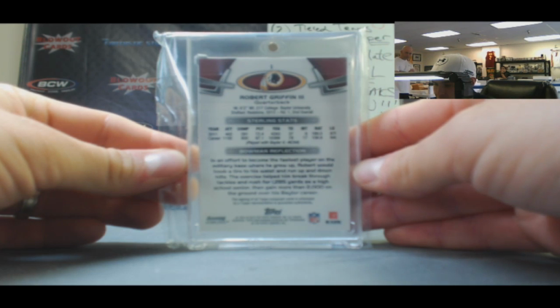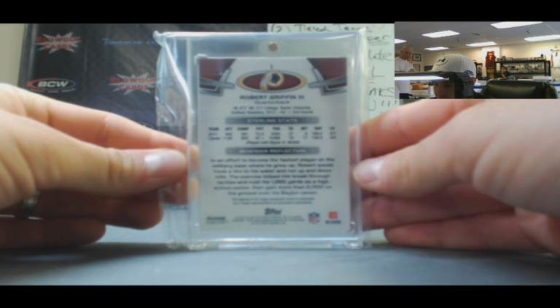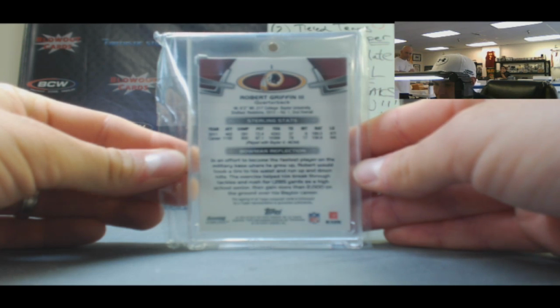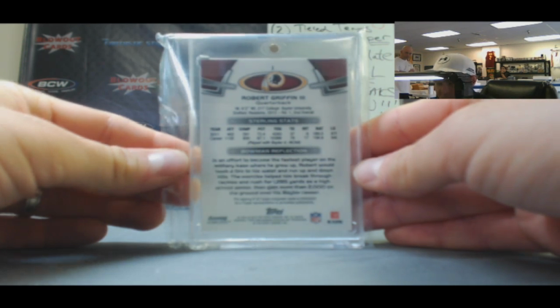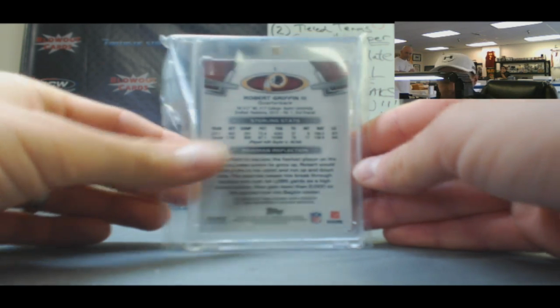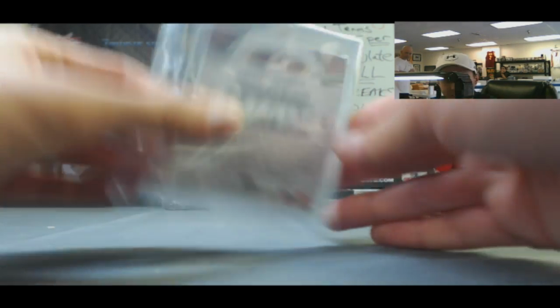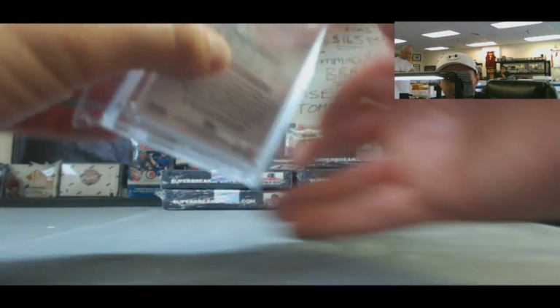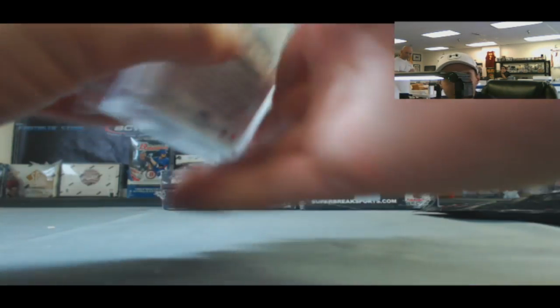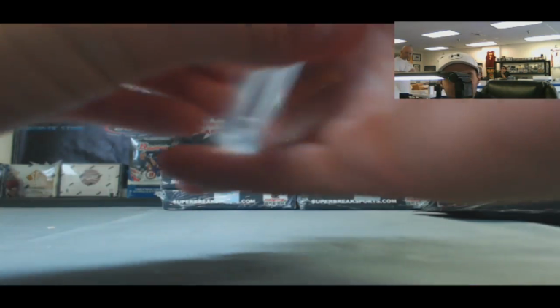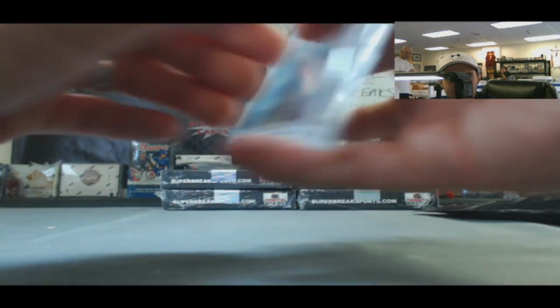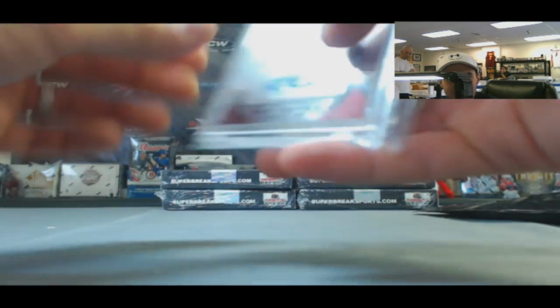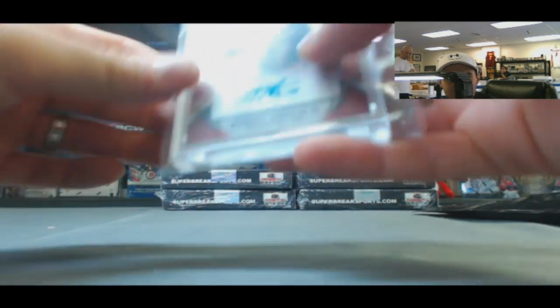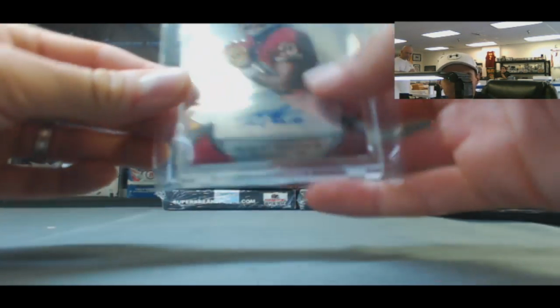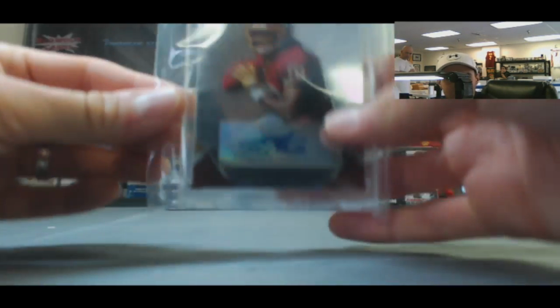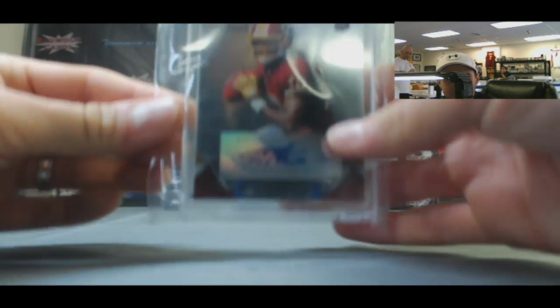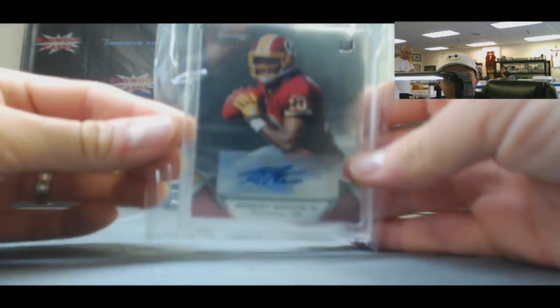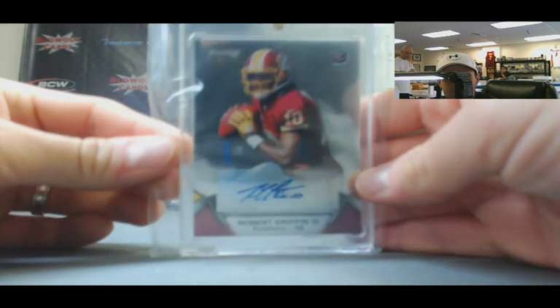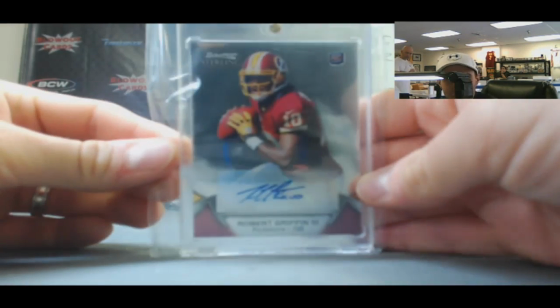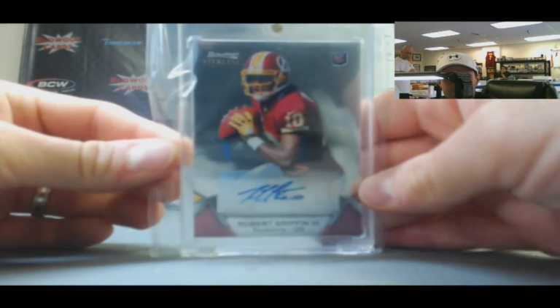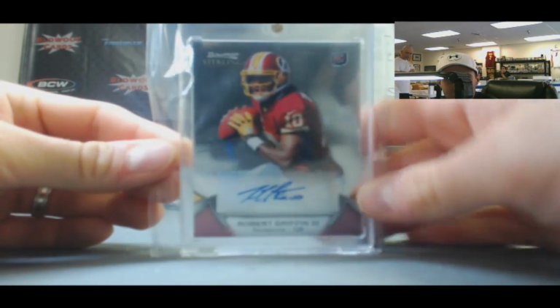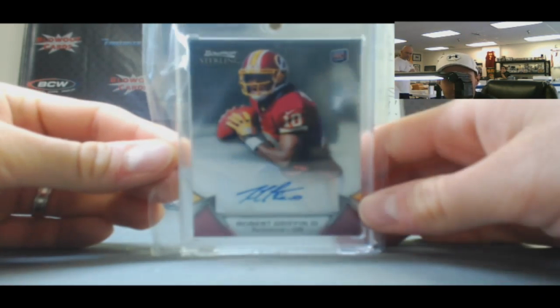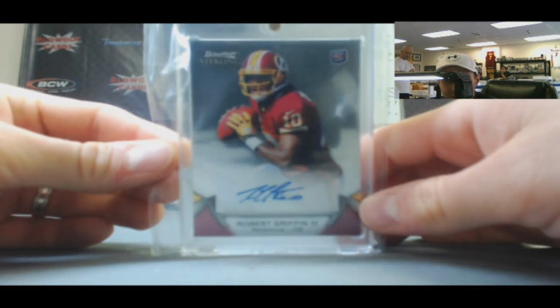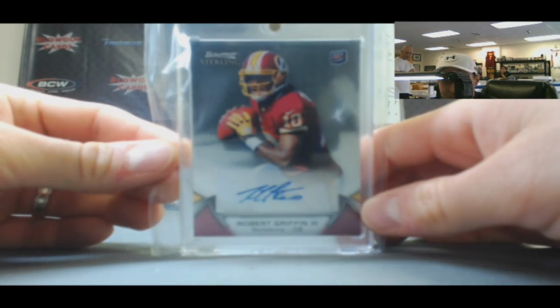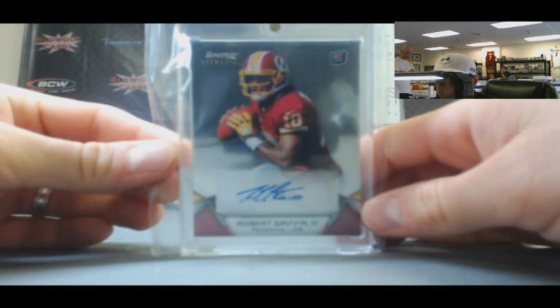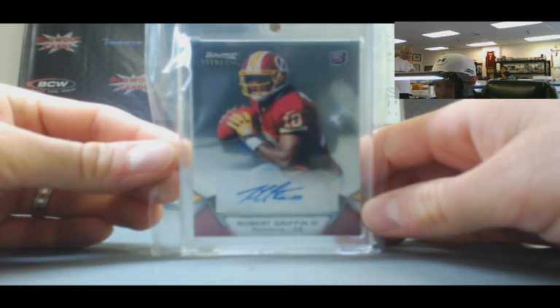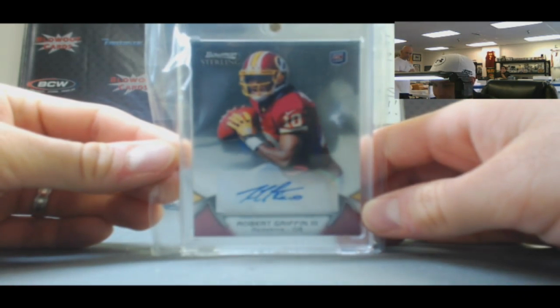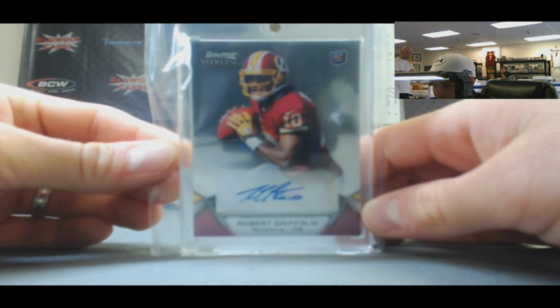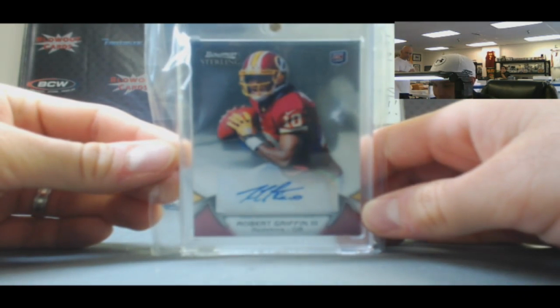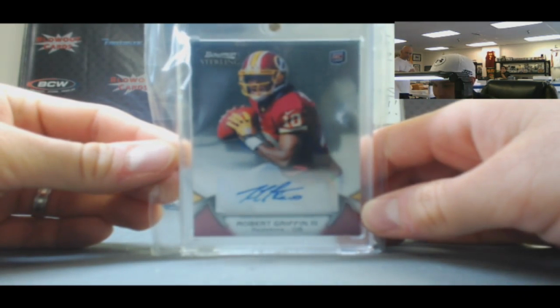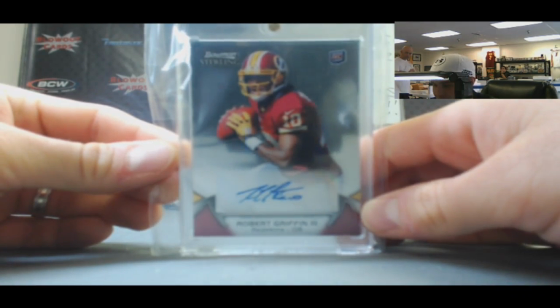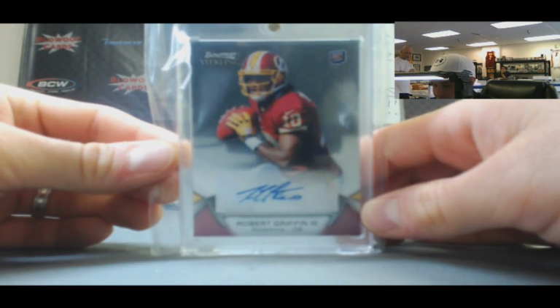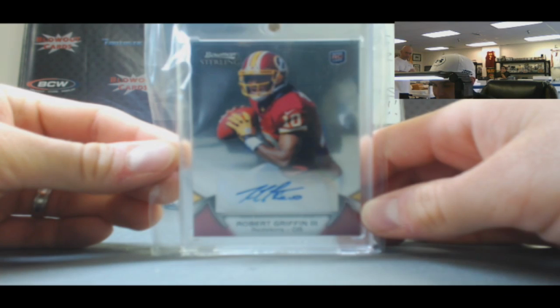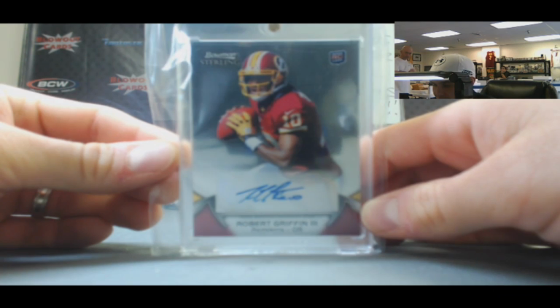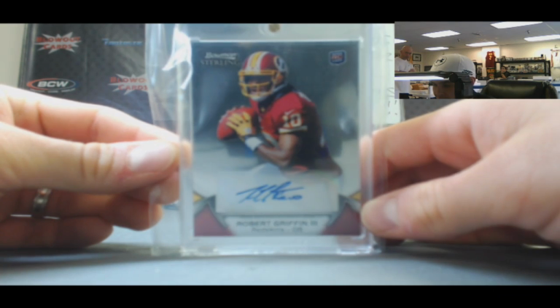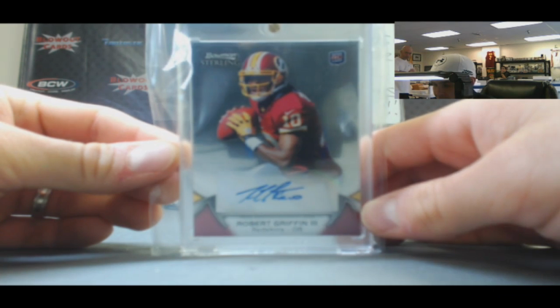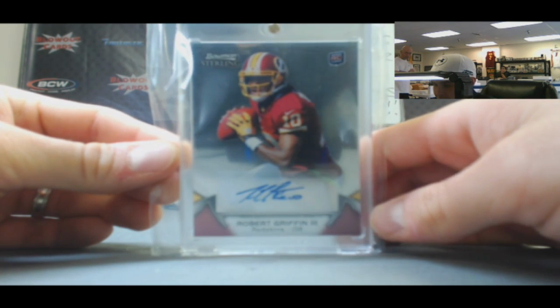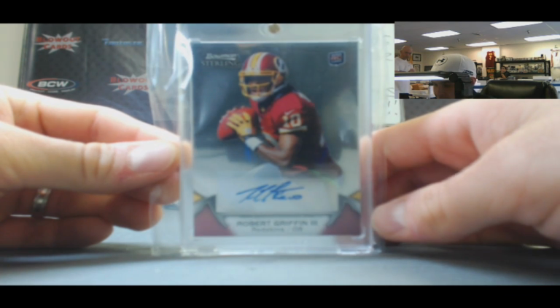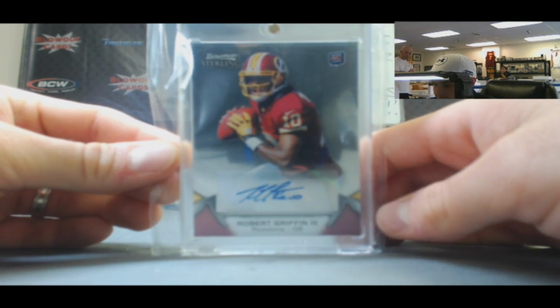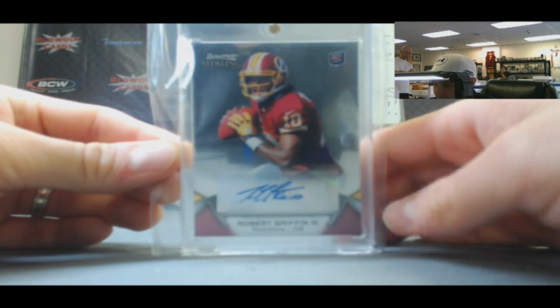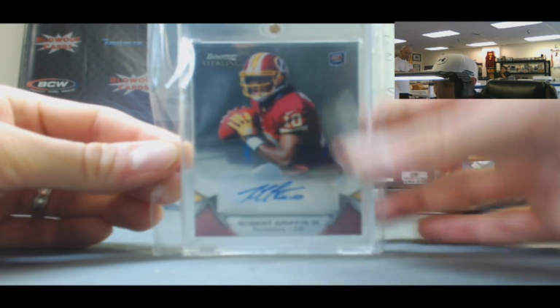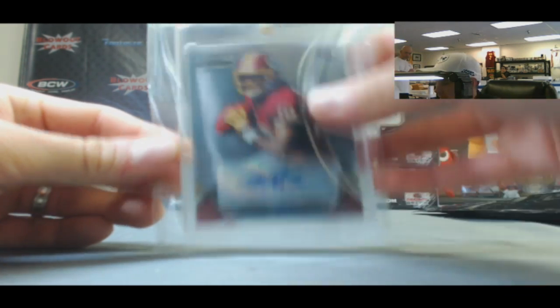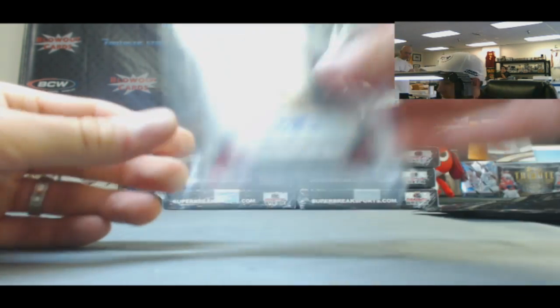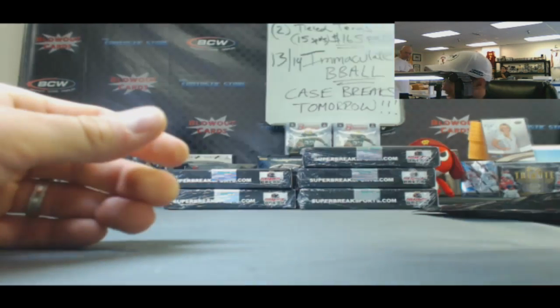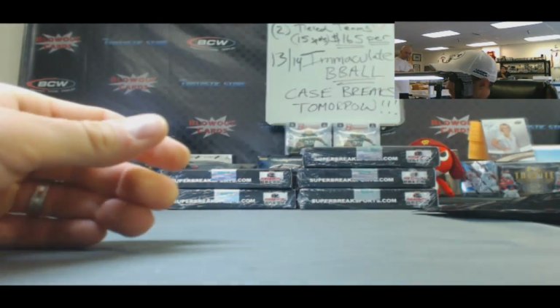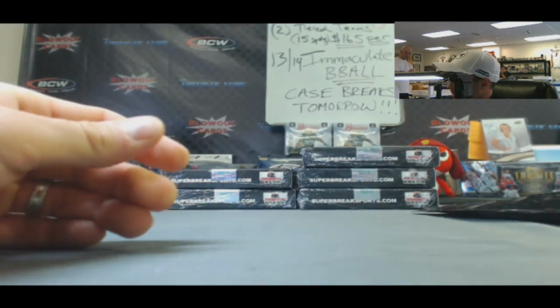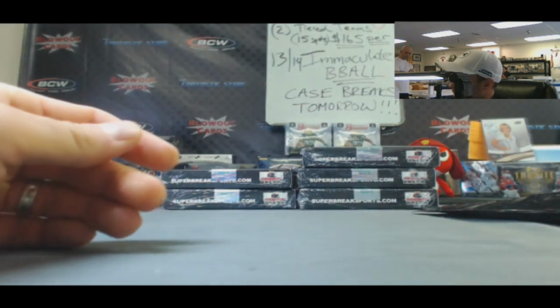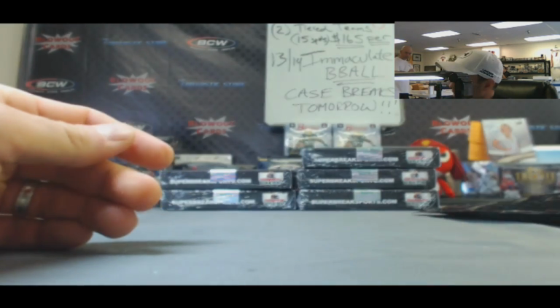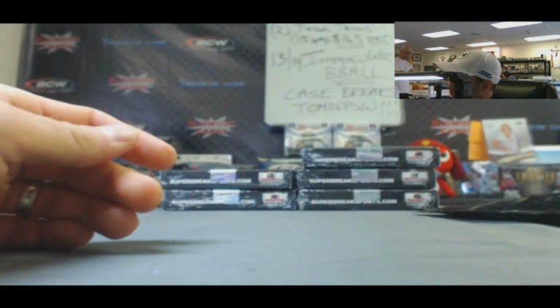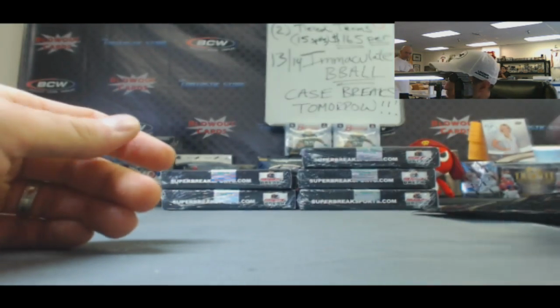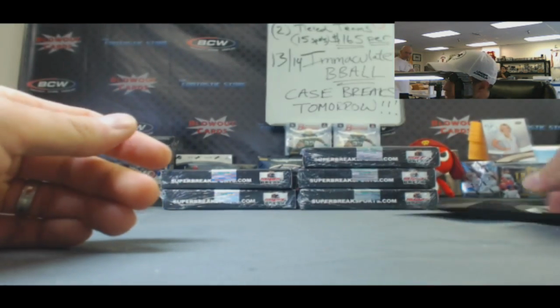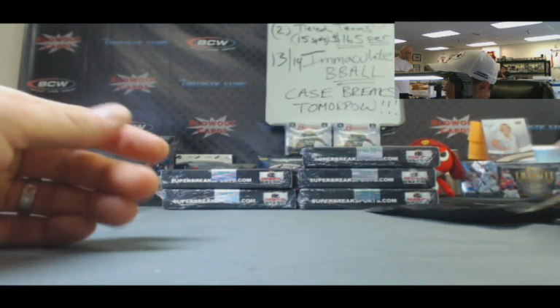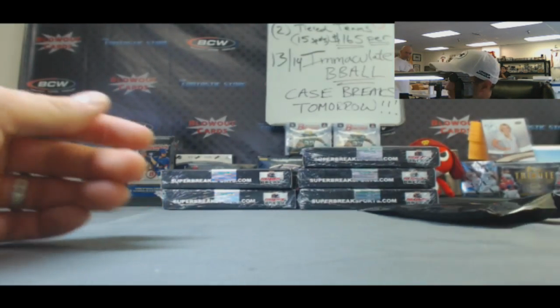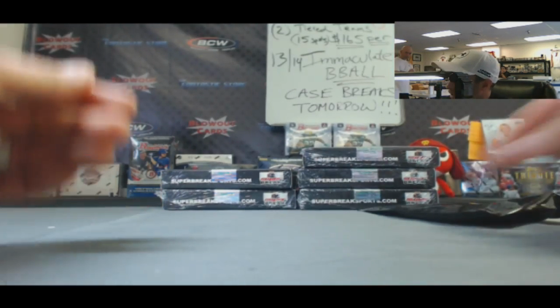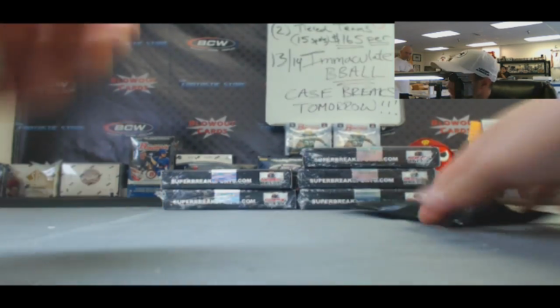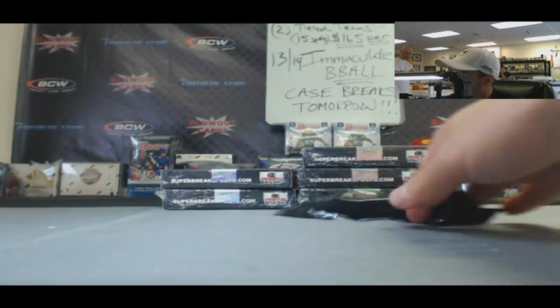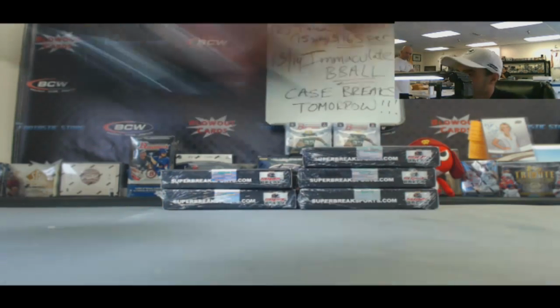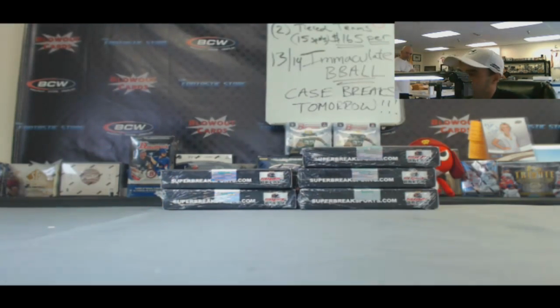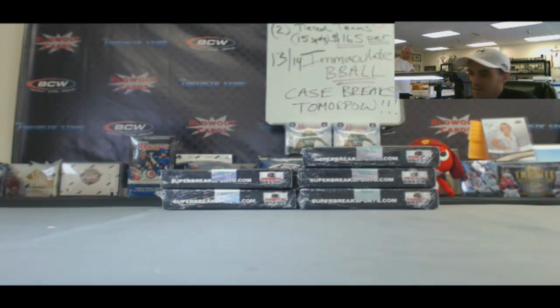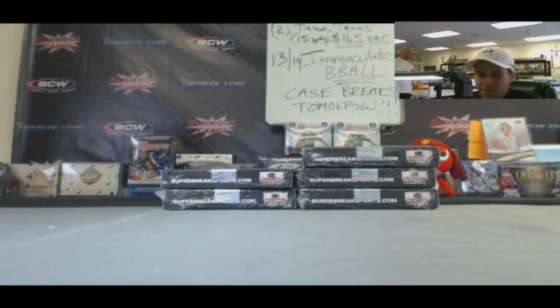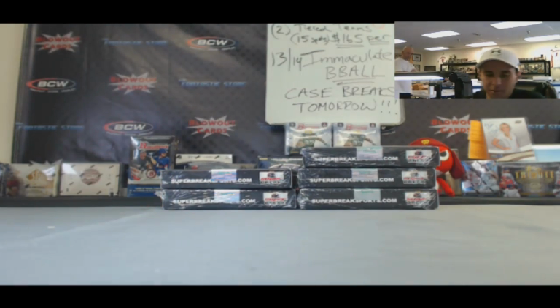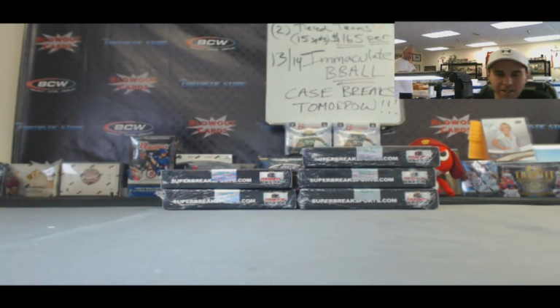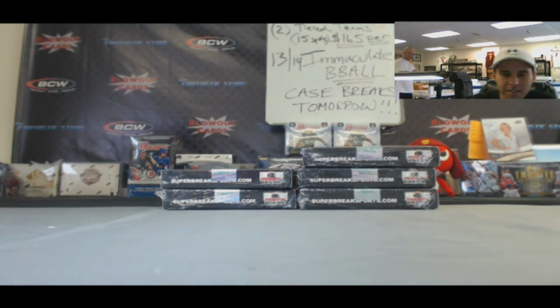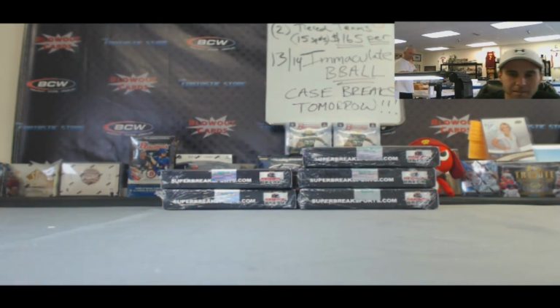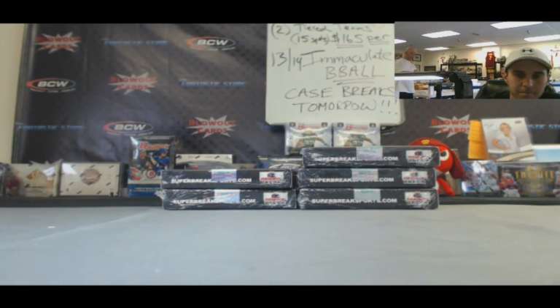Like I said, now he just needs to start playing like RG3. All right, Simon, appreciate it buddy — get it right out to you.